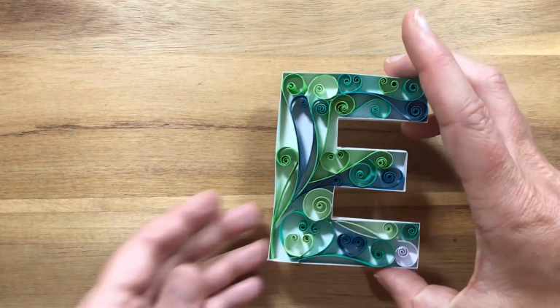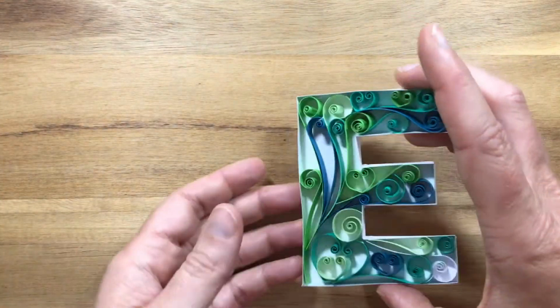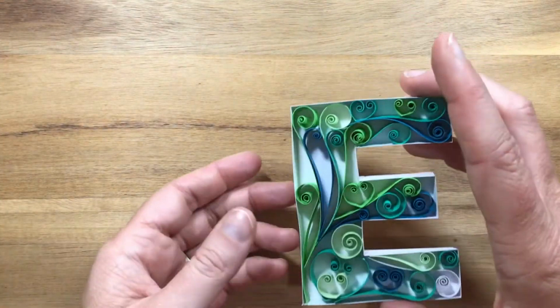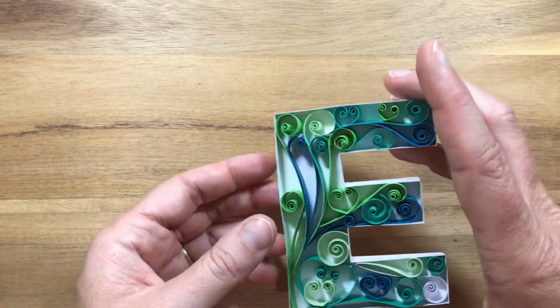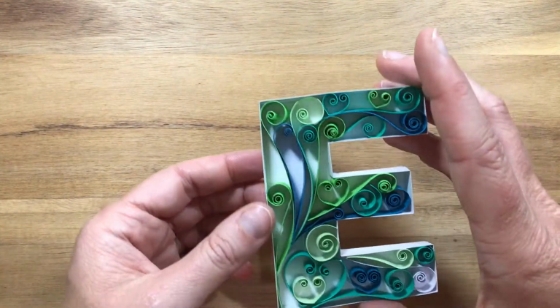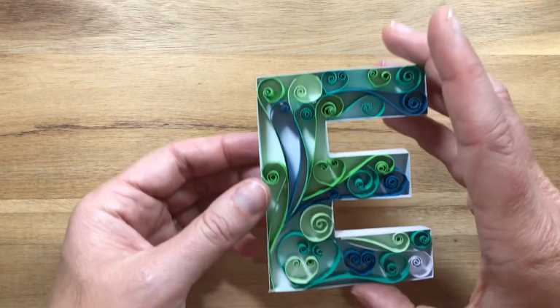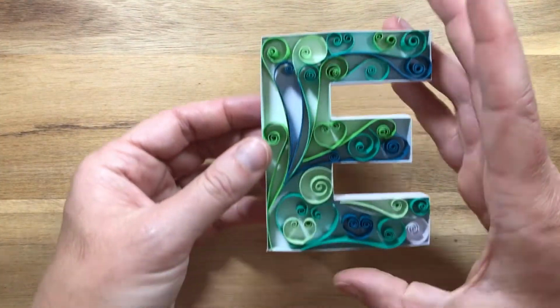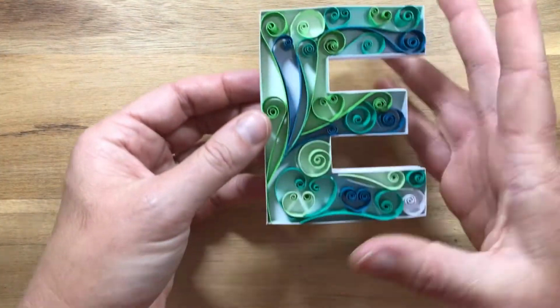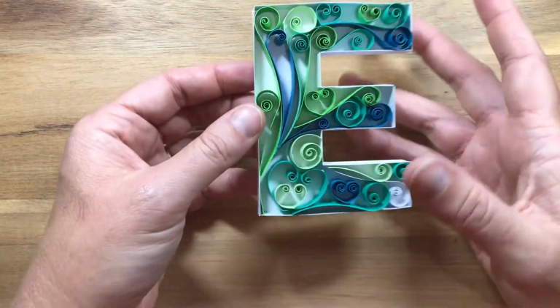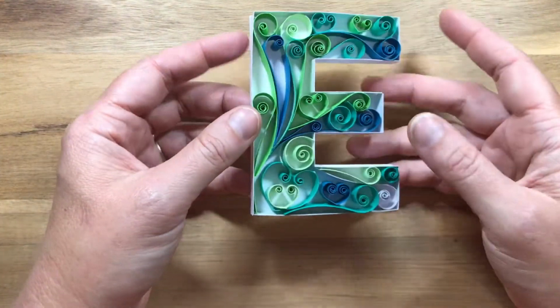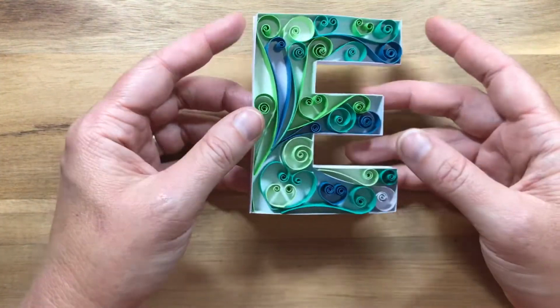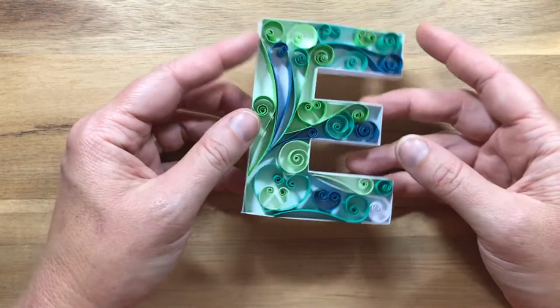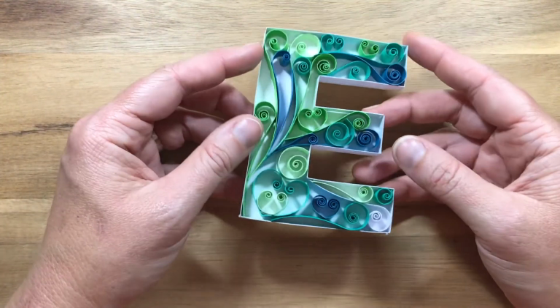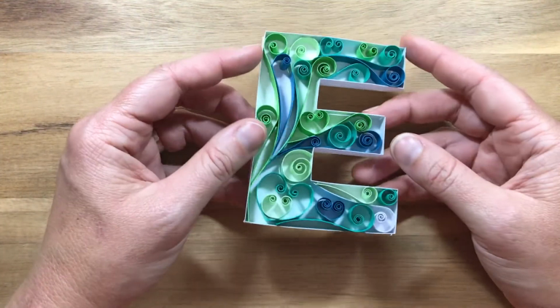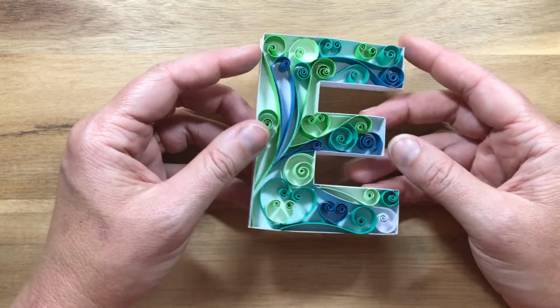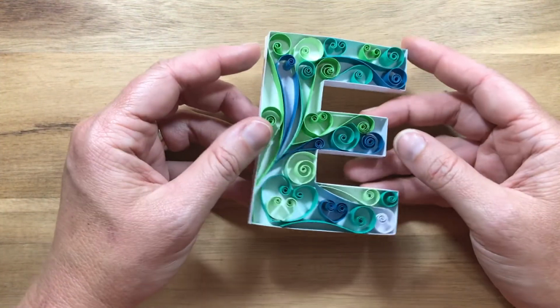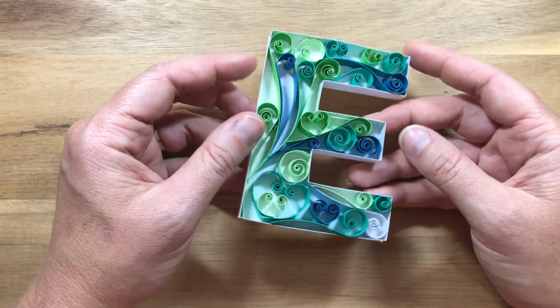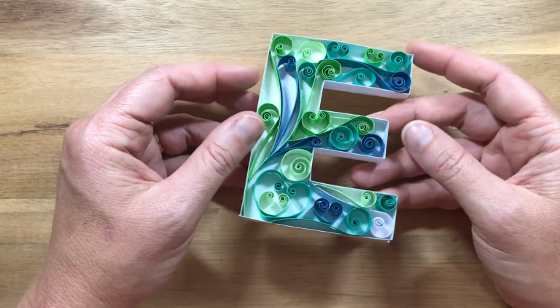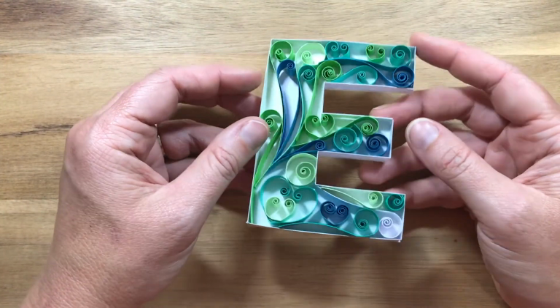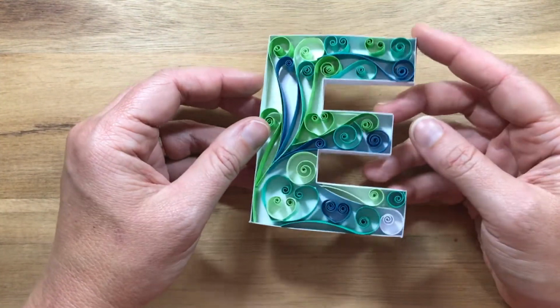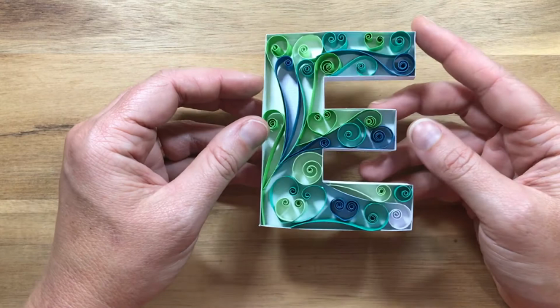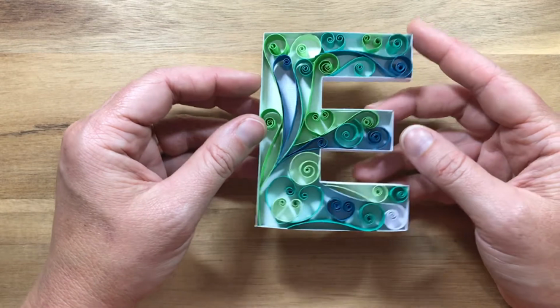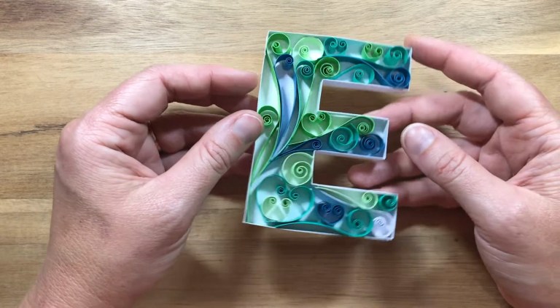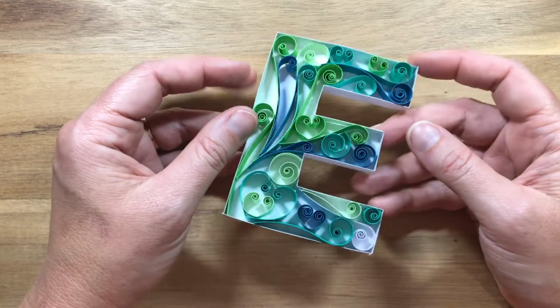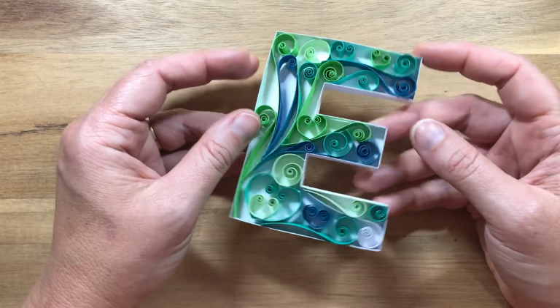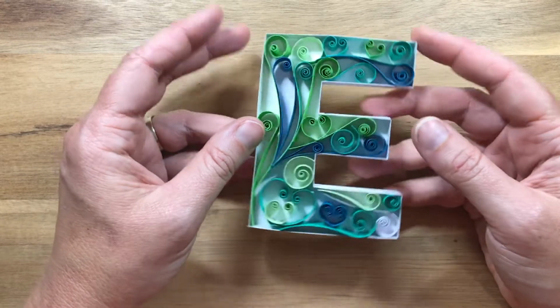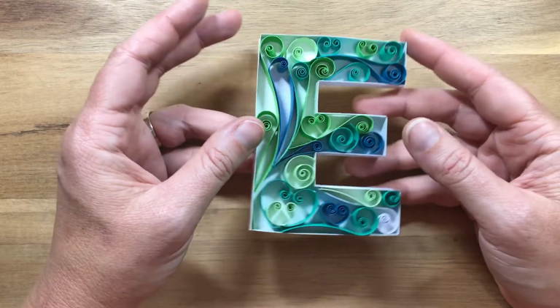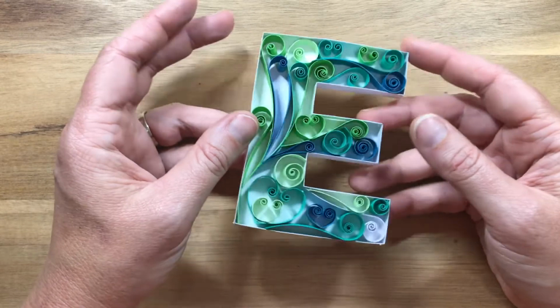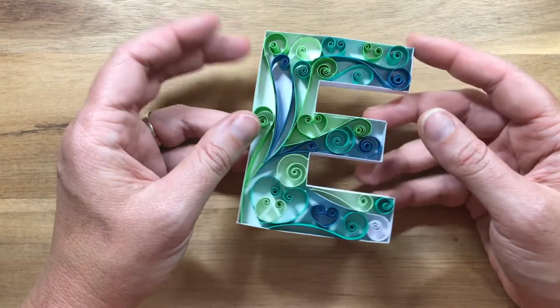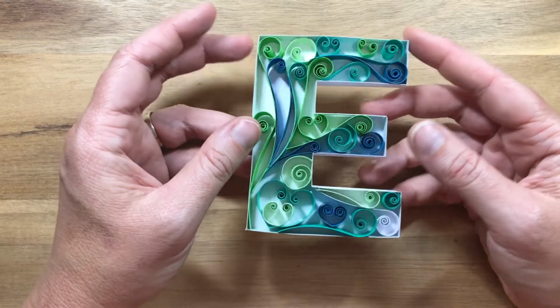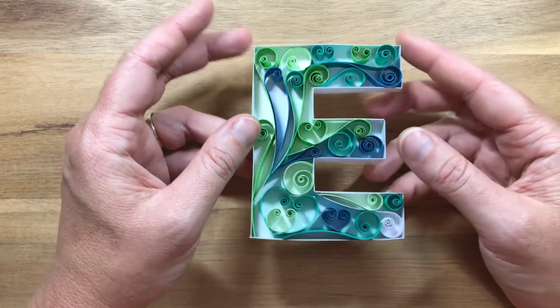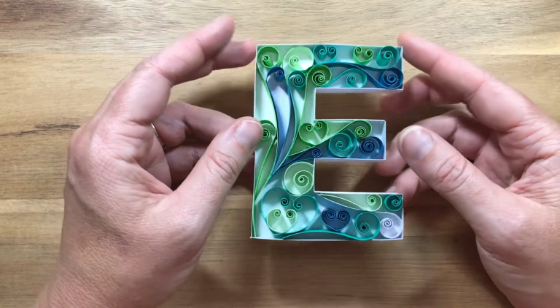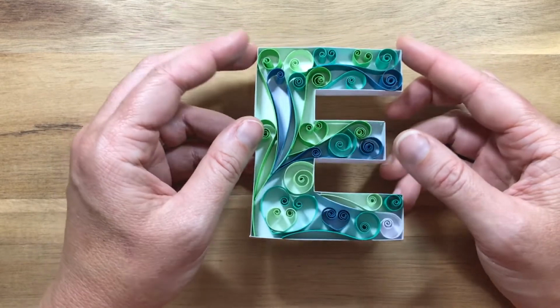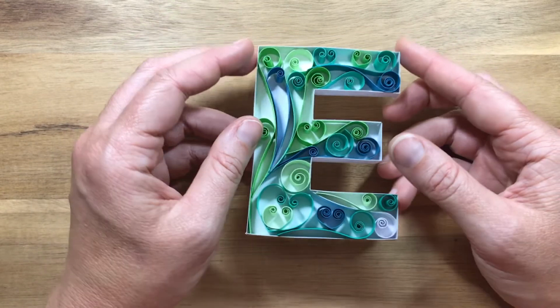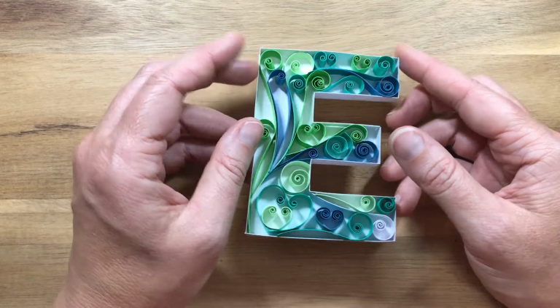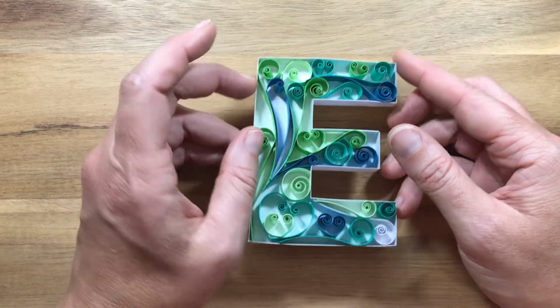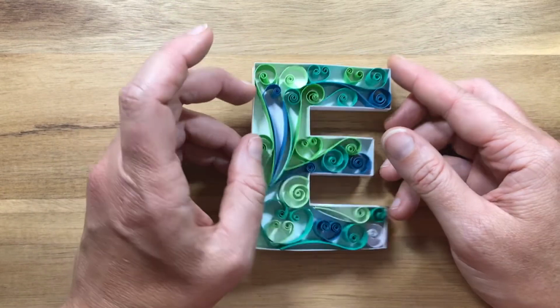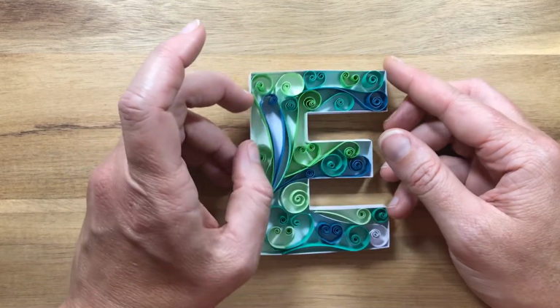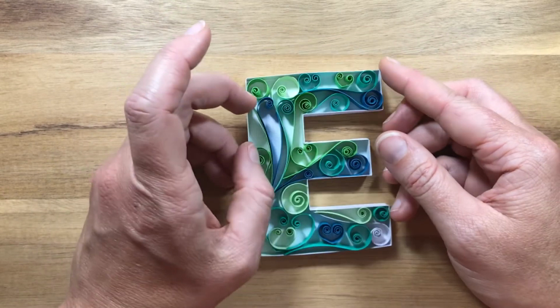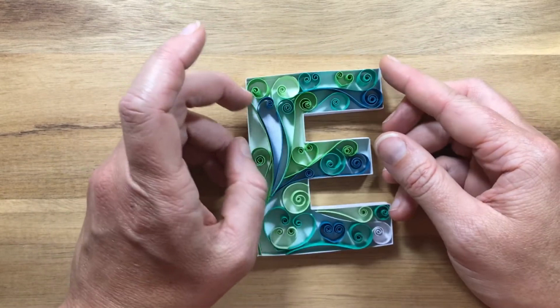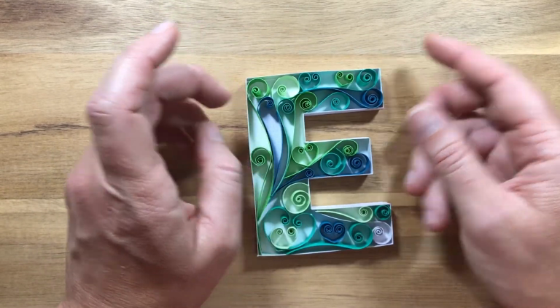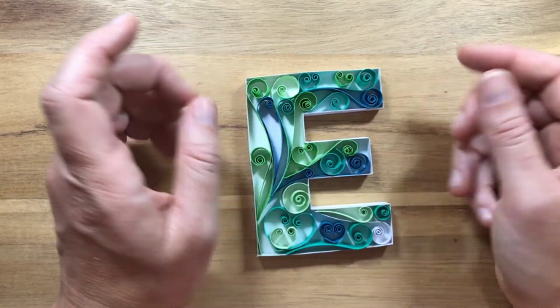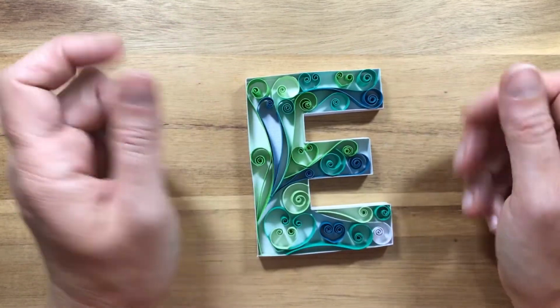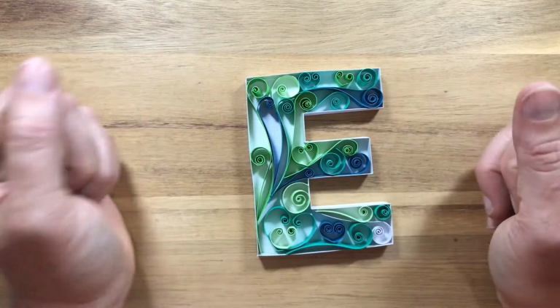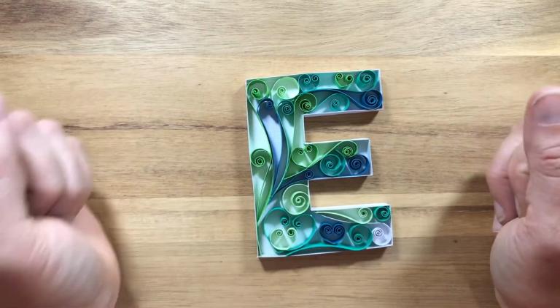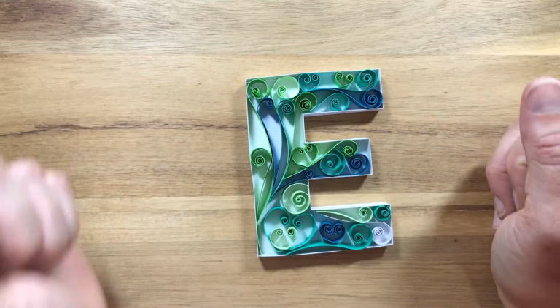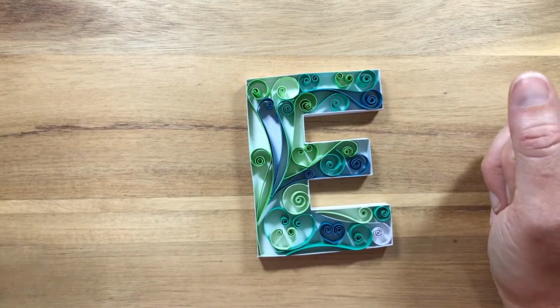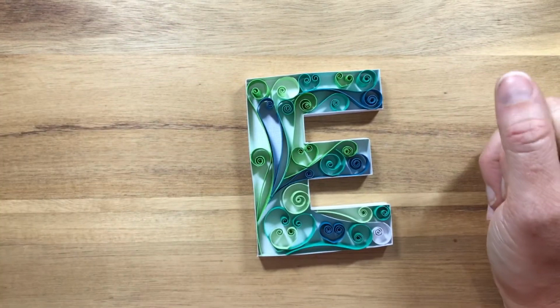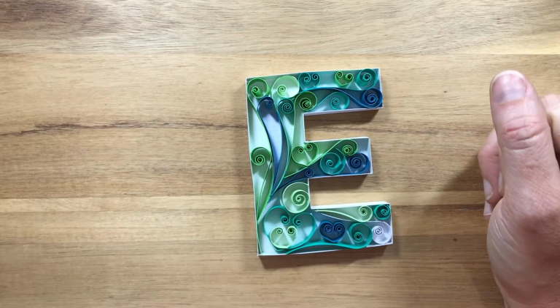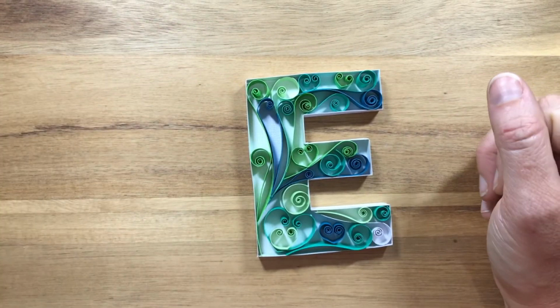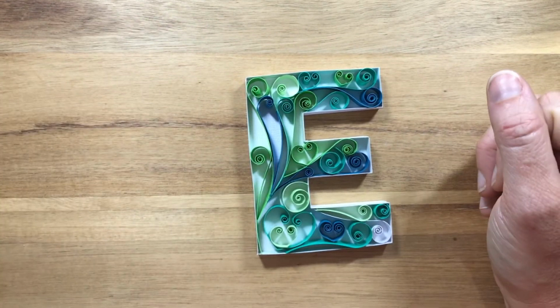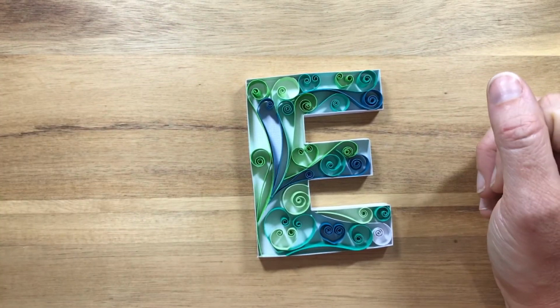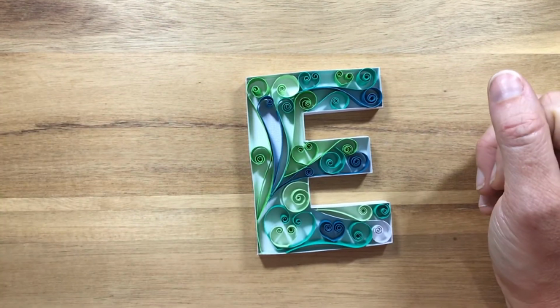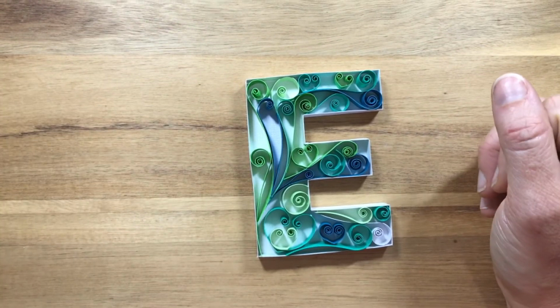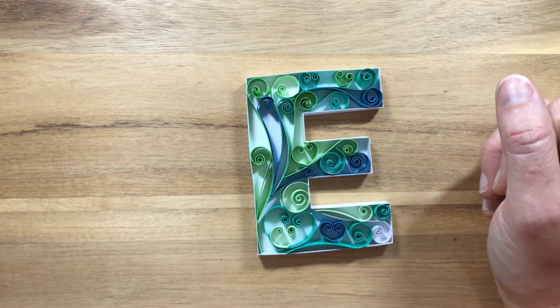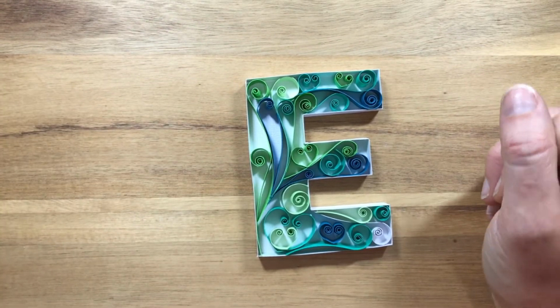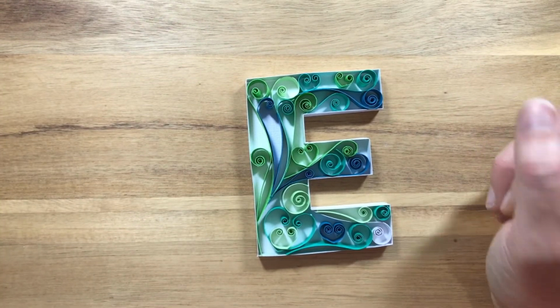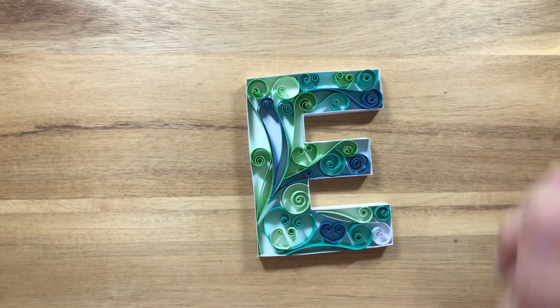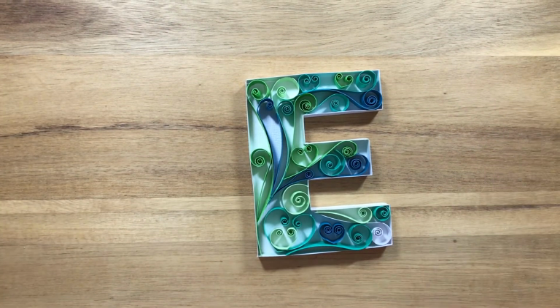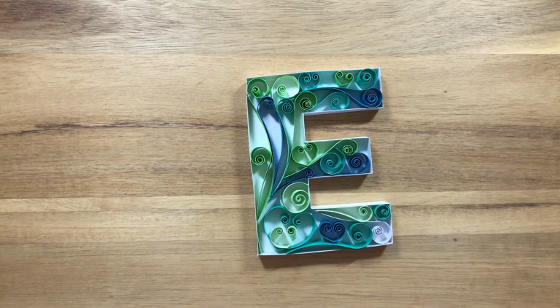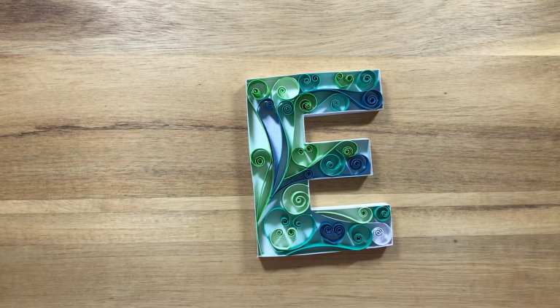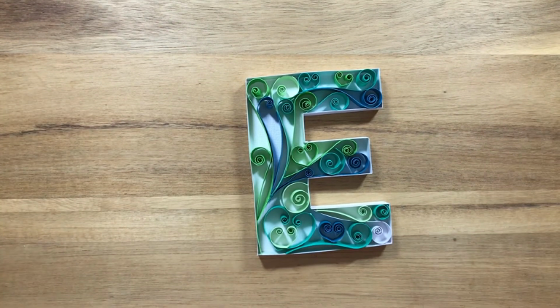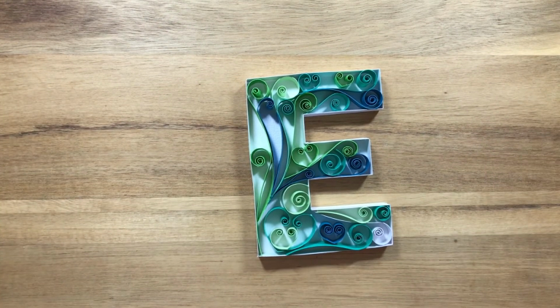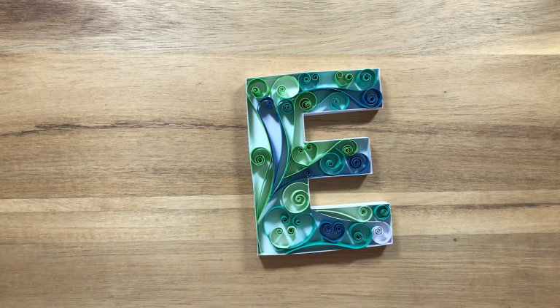There we go guys — there's our letter E complete and ready to frame. Thanks so much for watching, hope you enjoyed it. Bye!